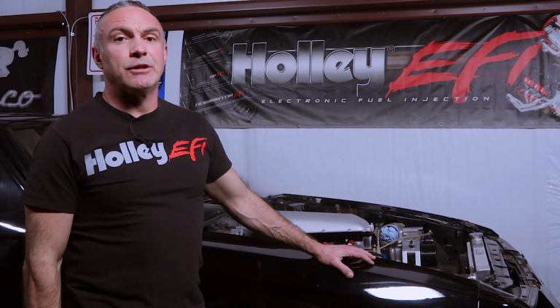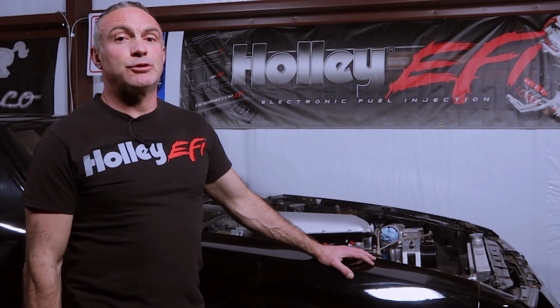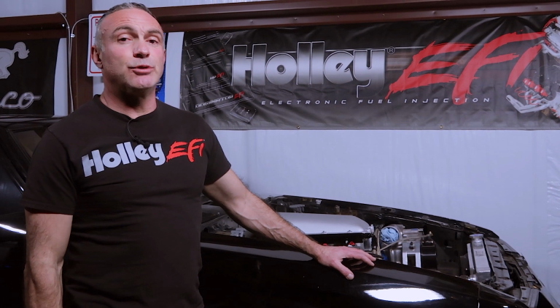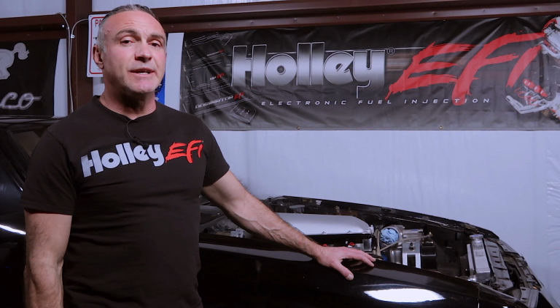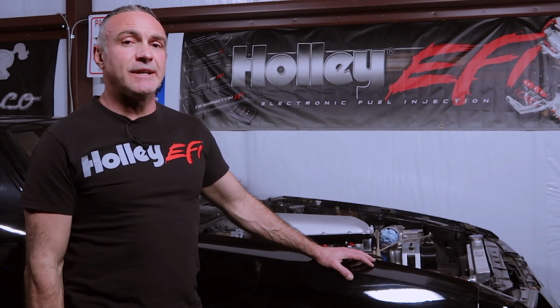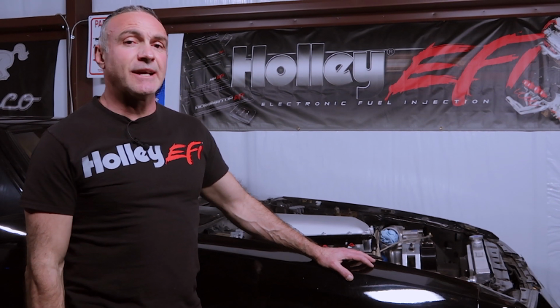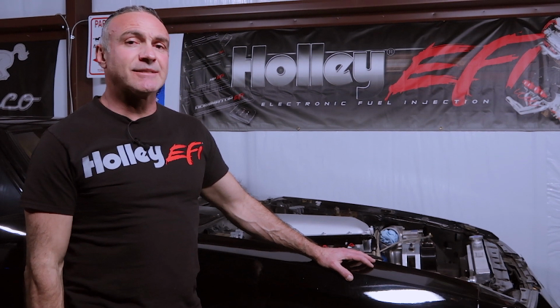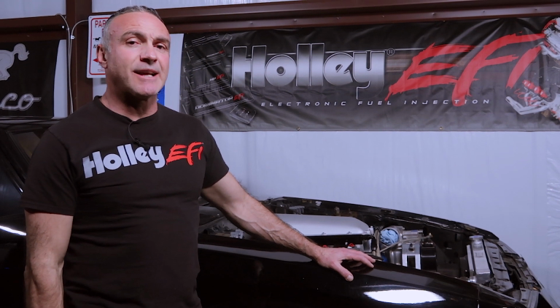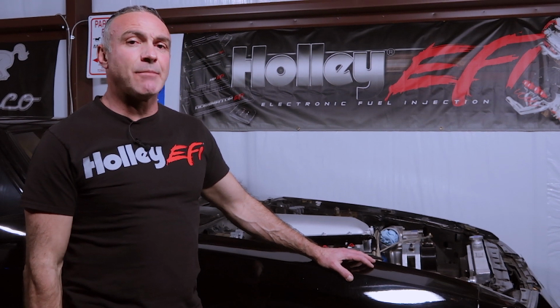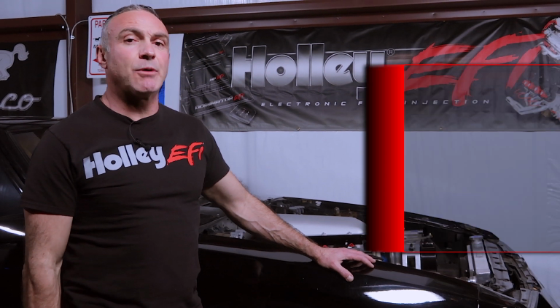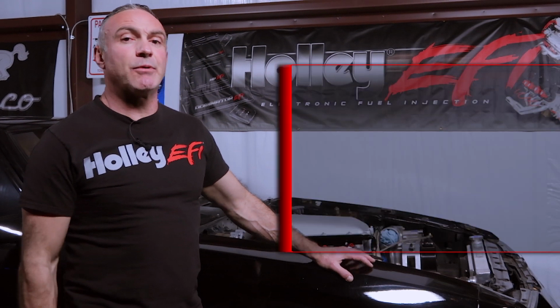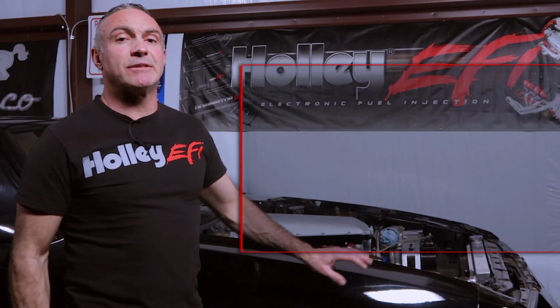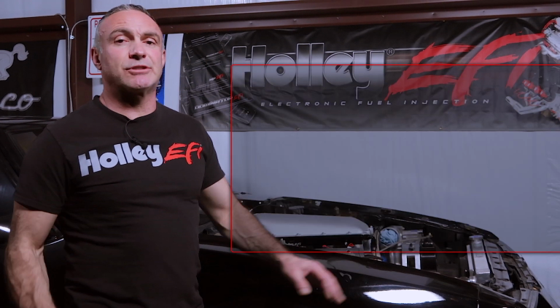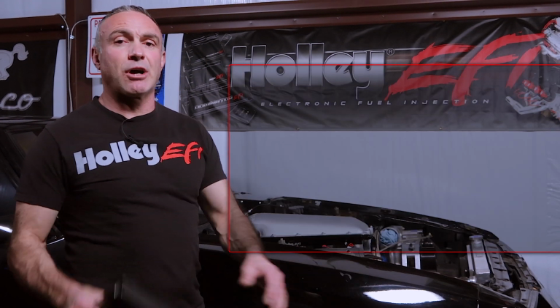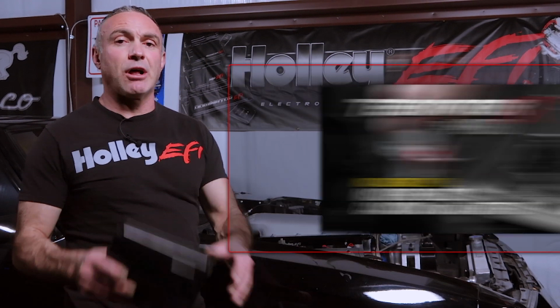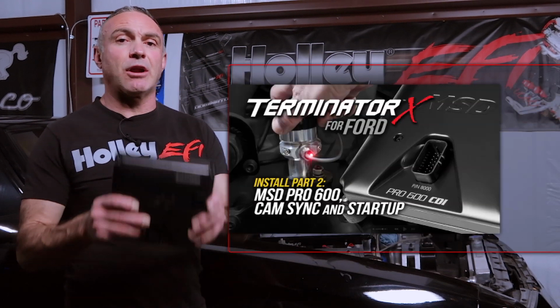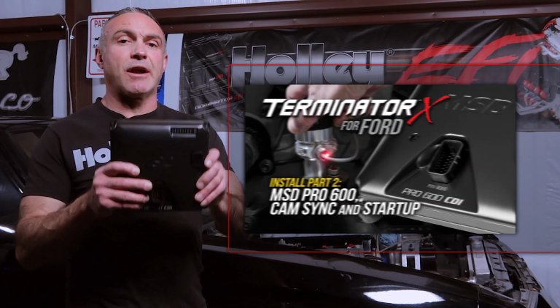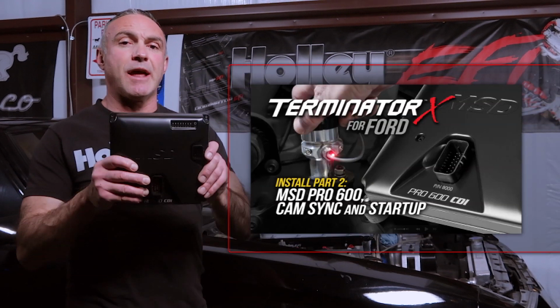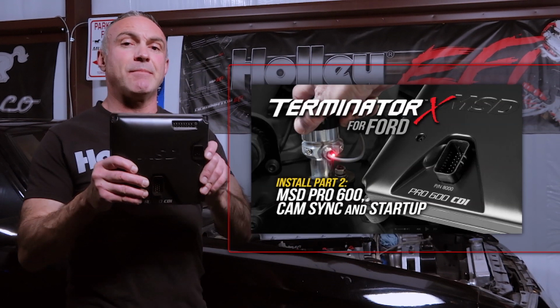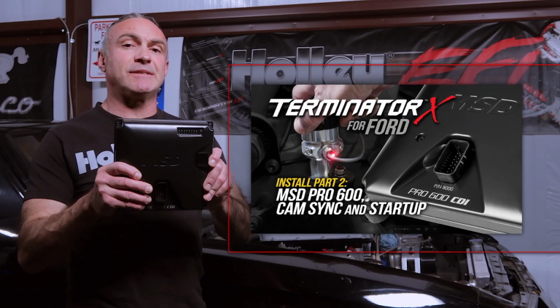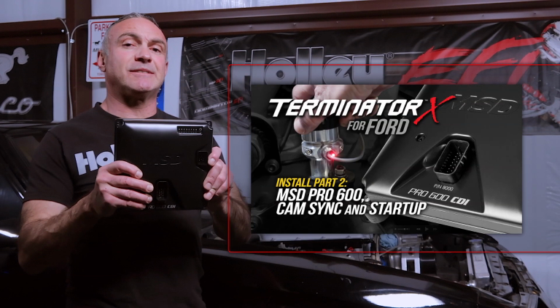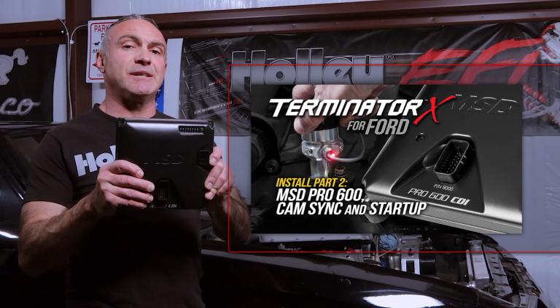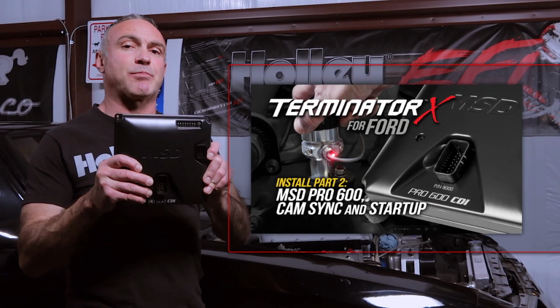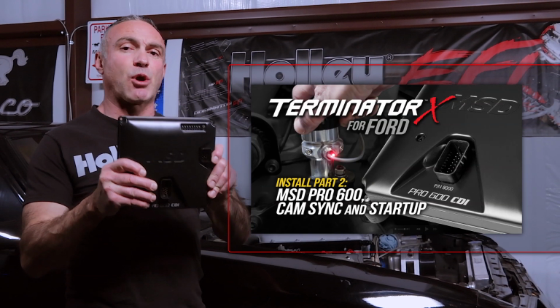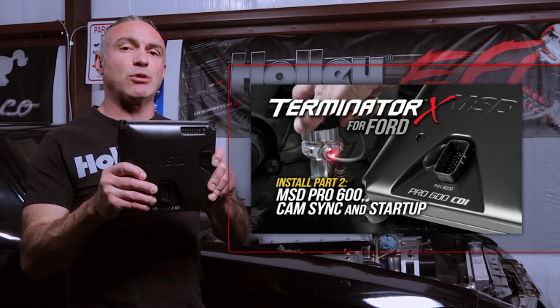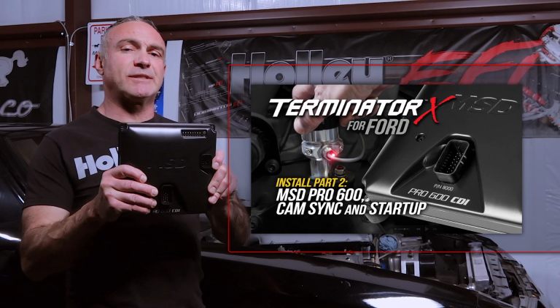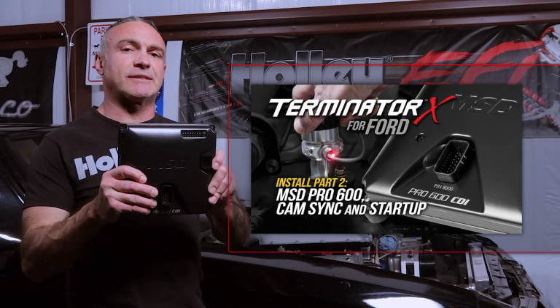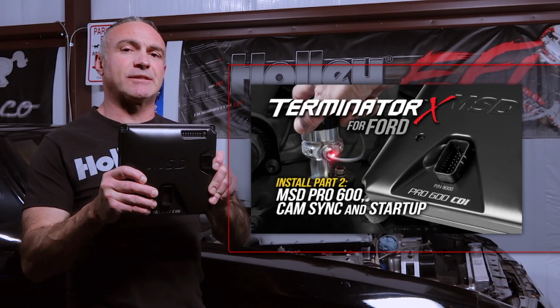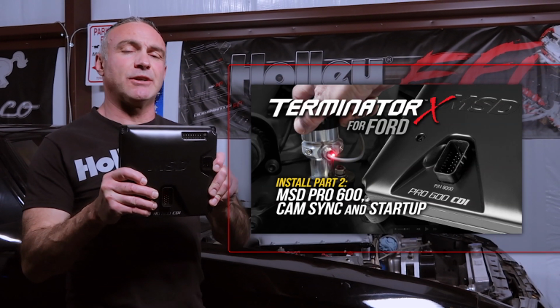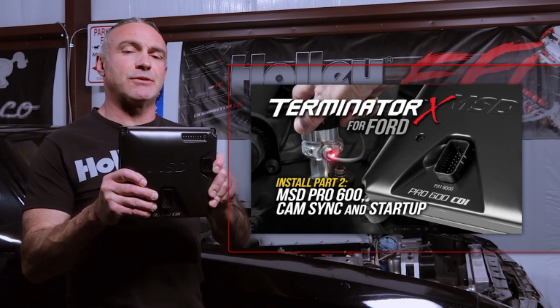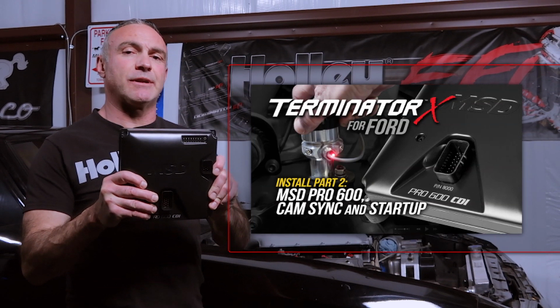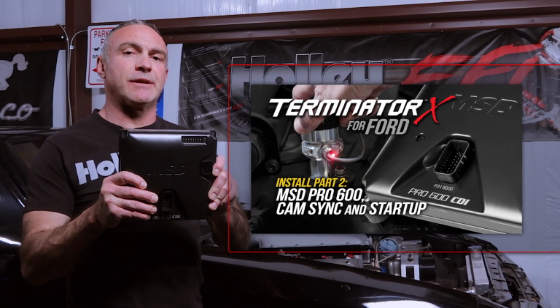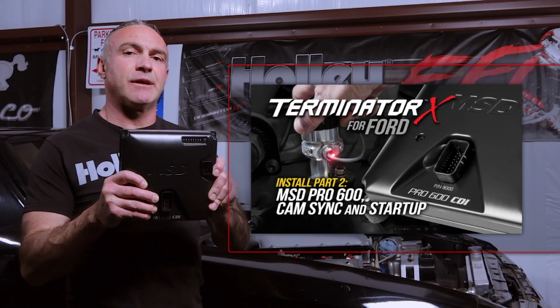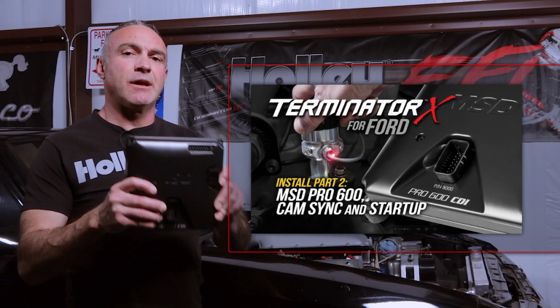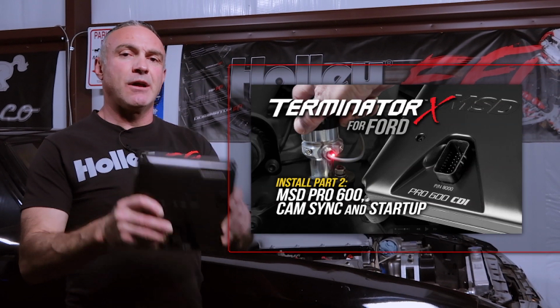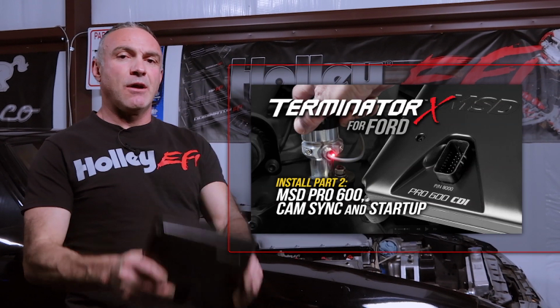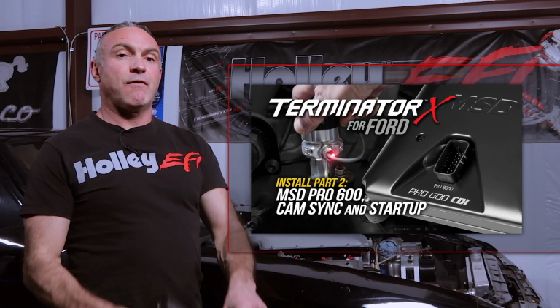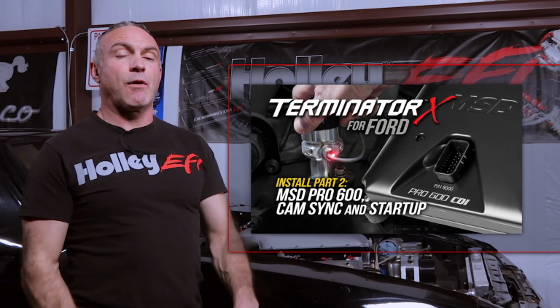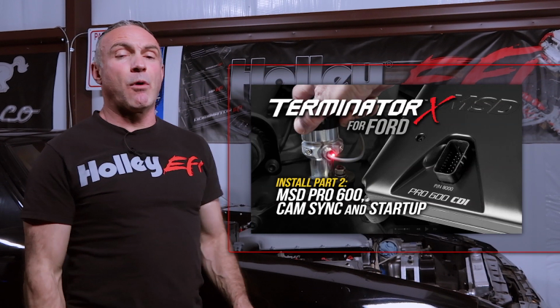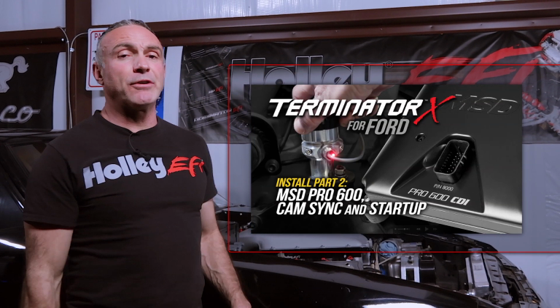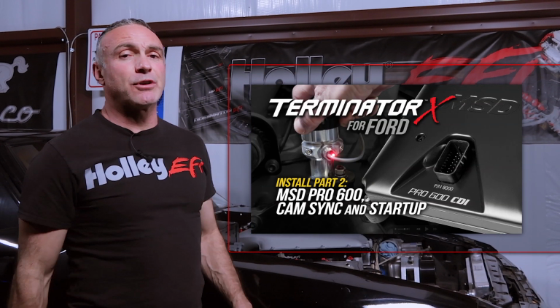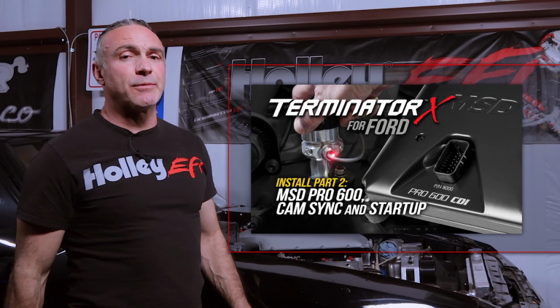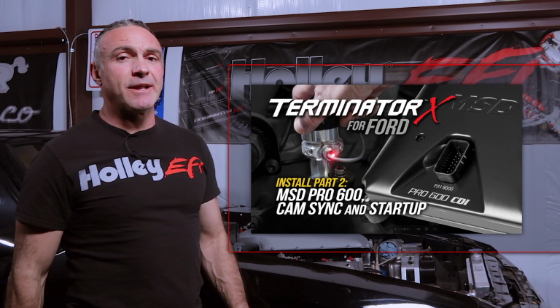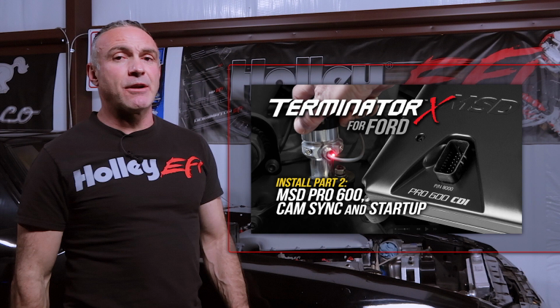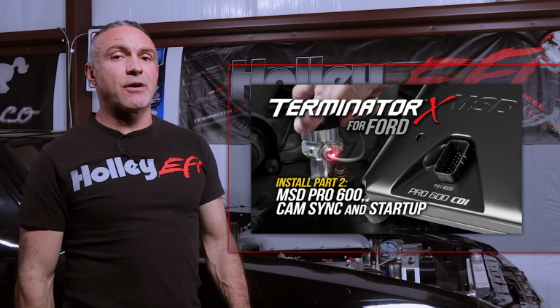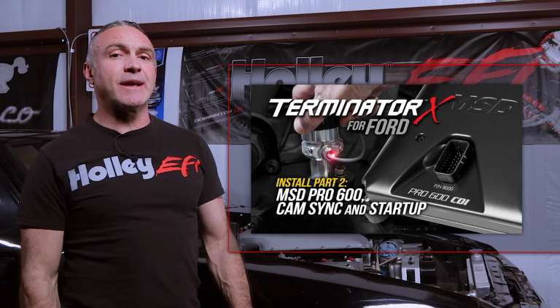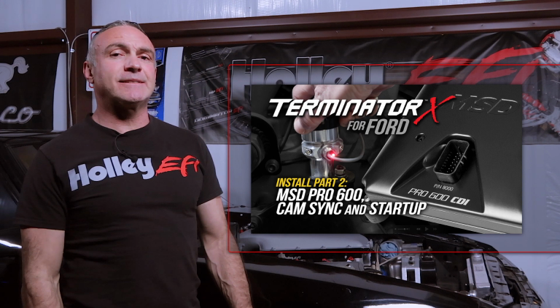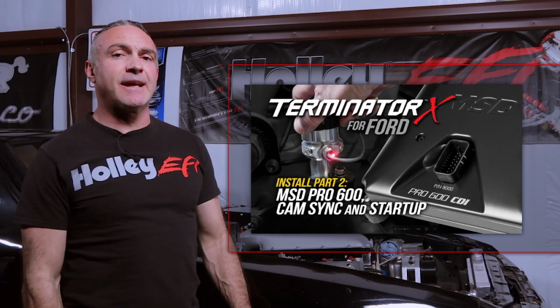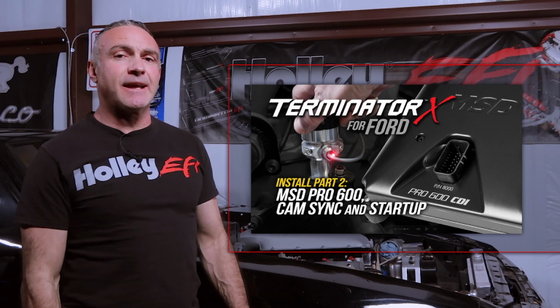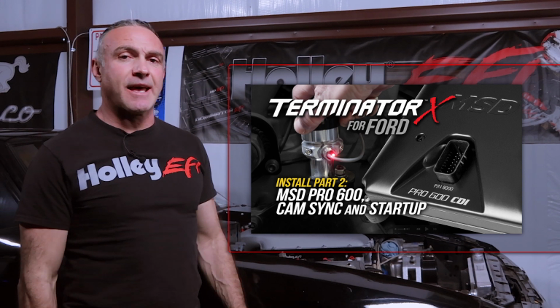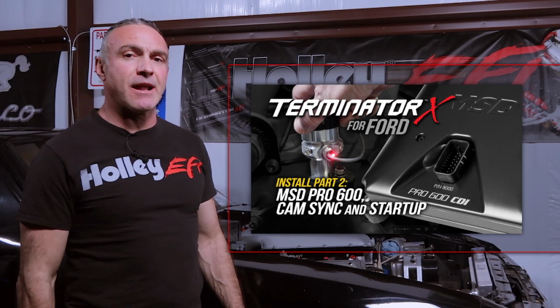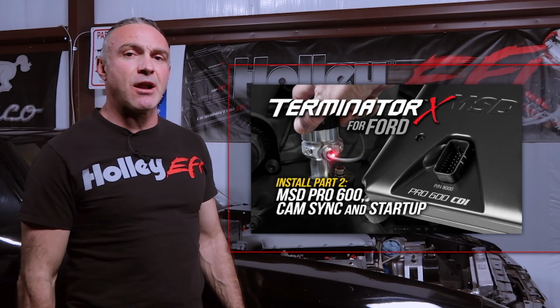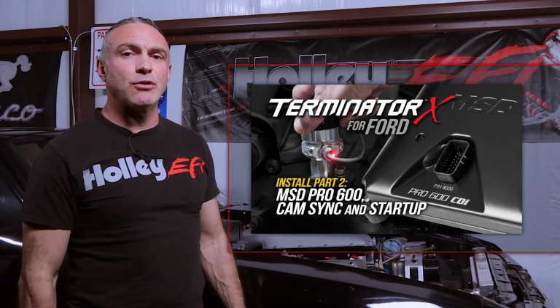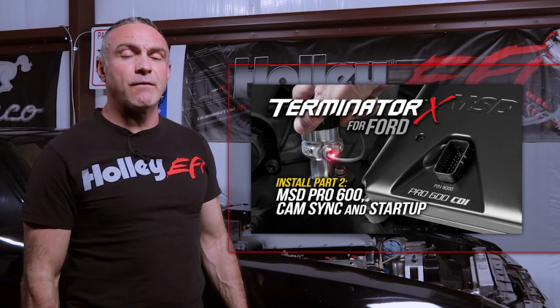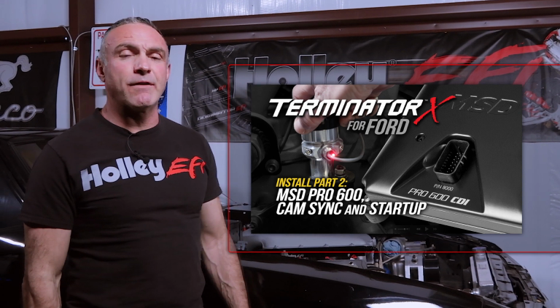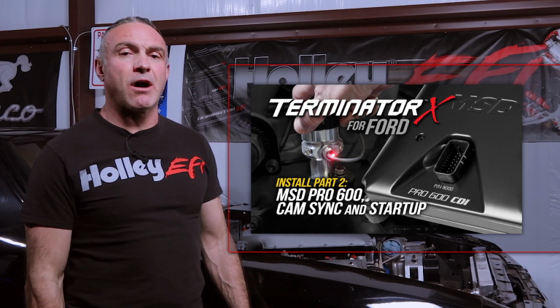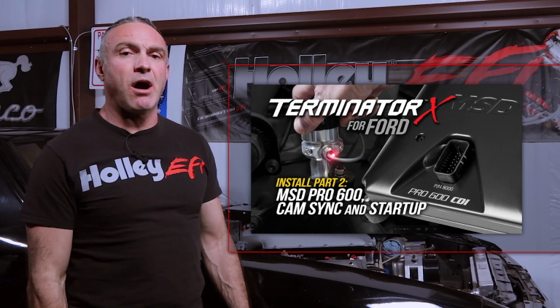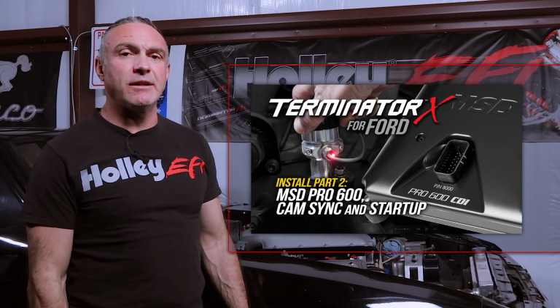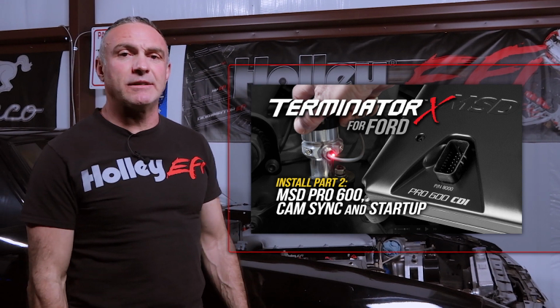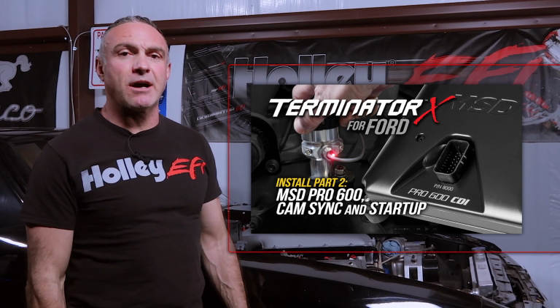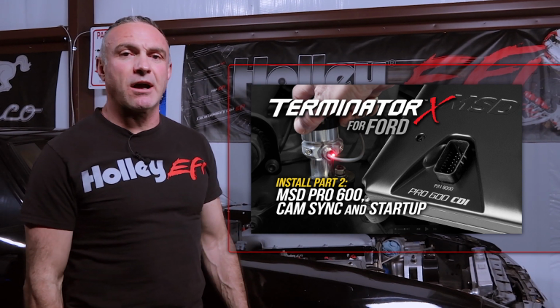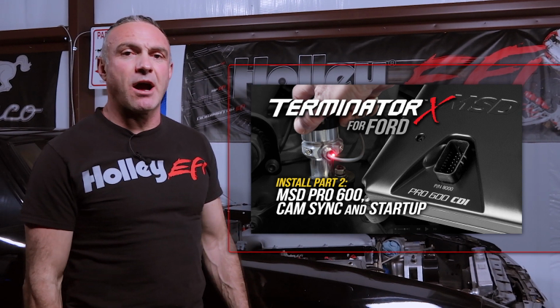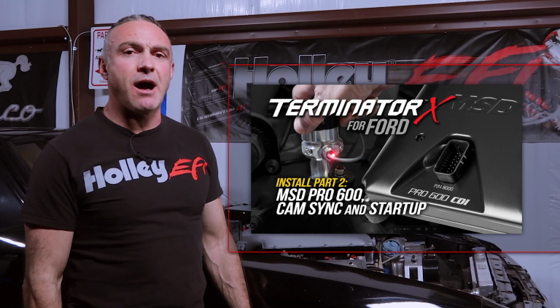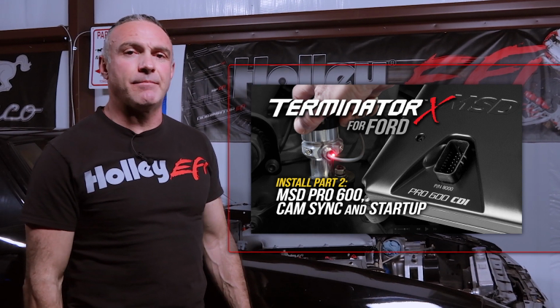Tune in next time when we install our MSD Pro 600. For more Terminator X tech, head on over to Holley.com.